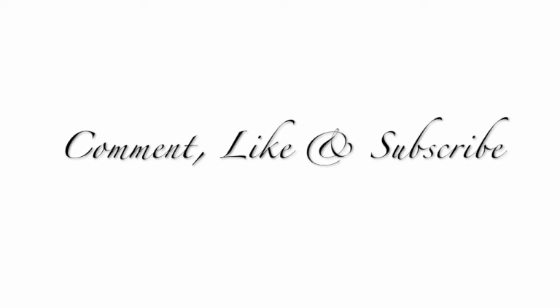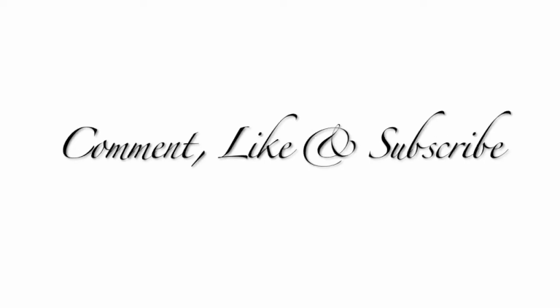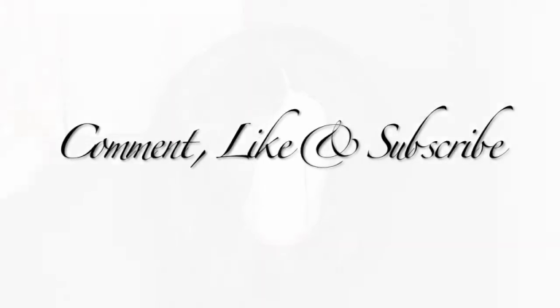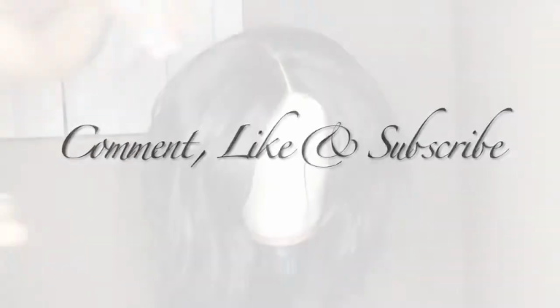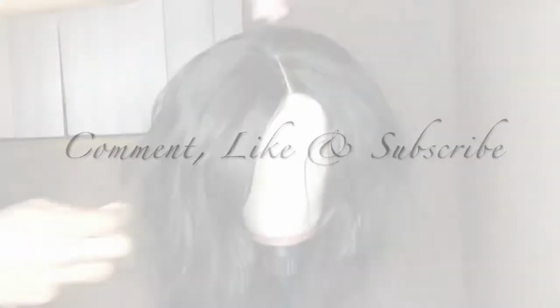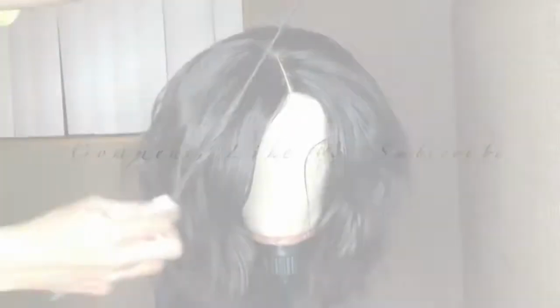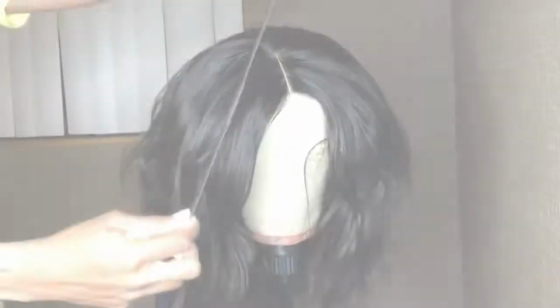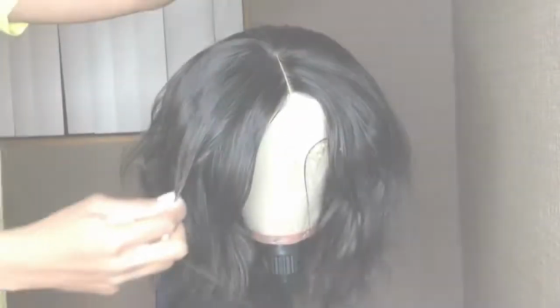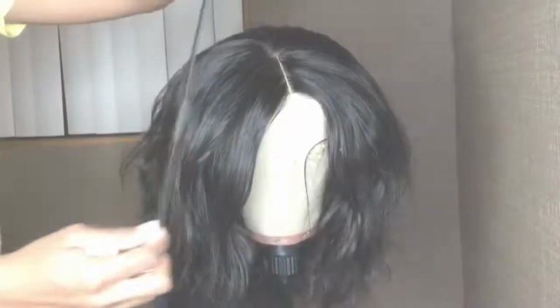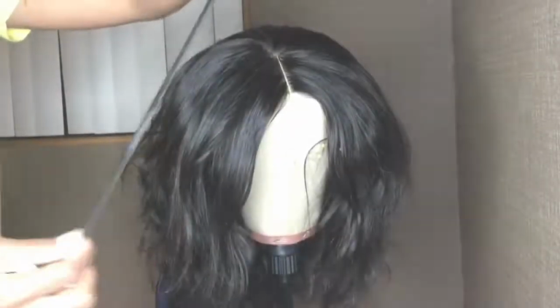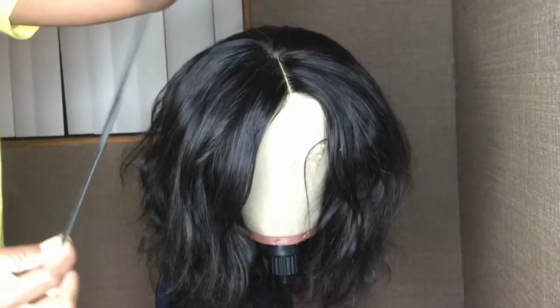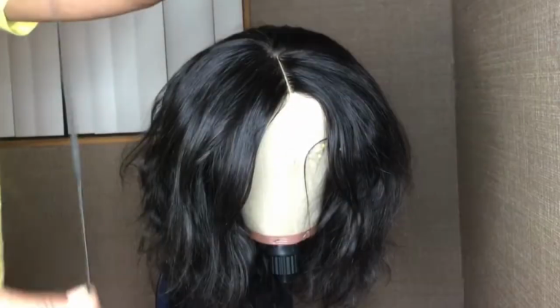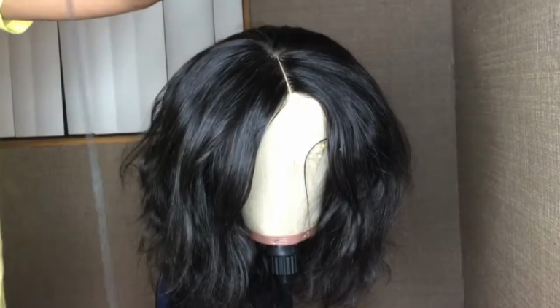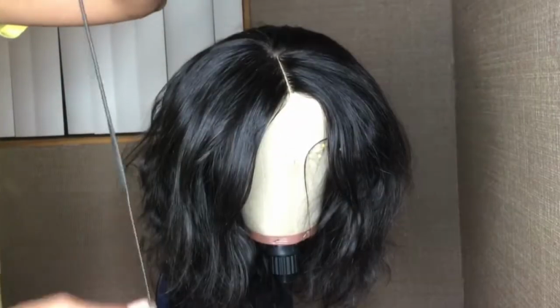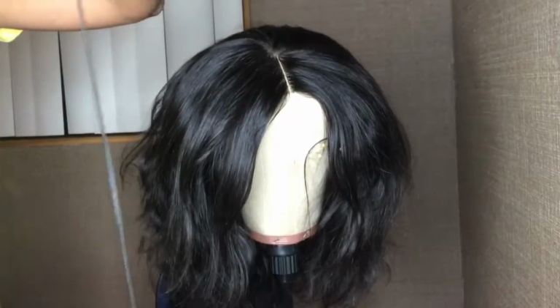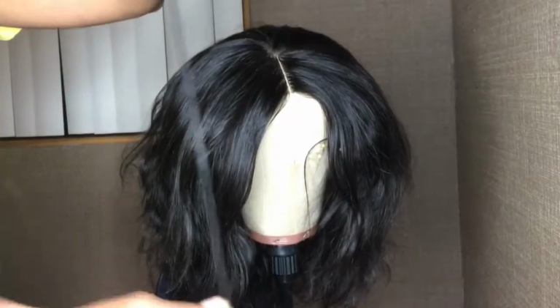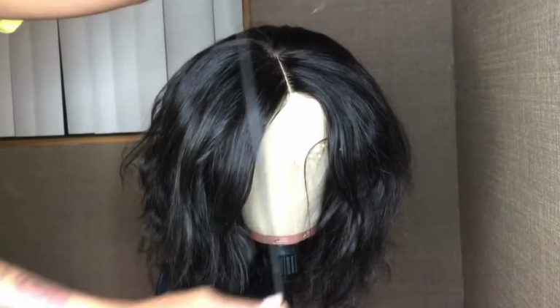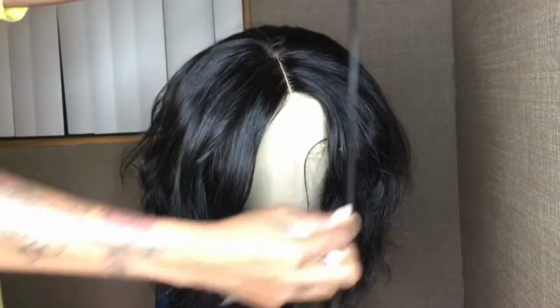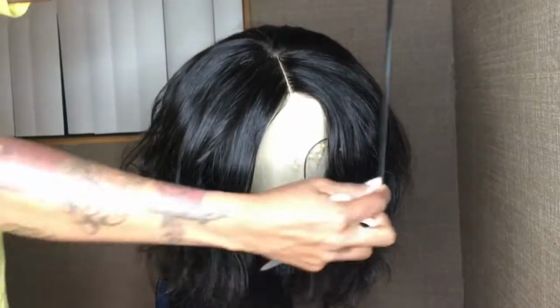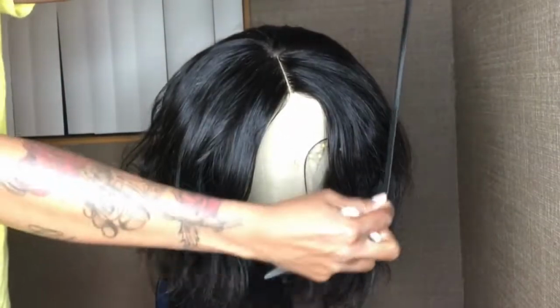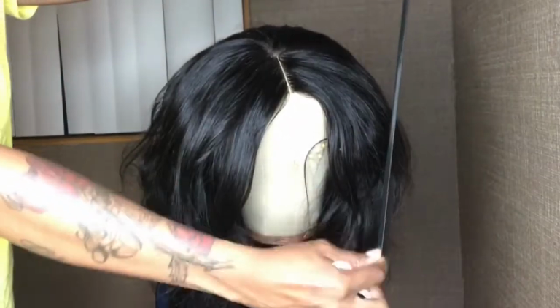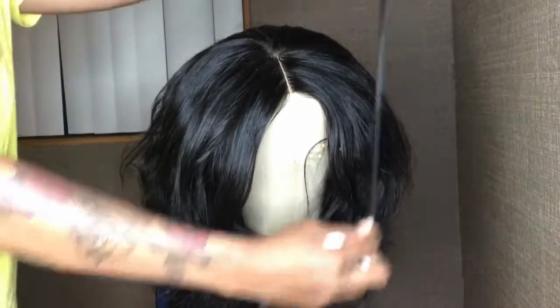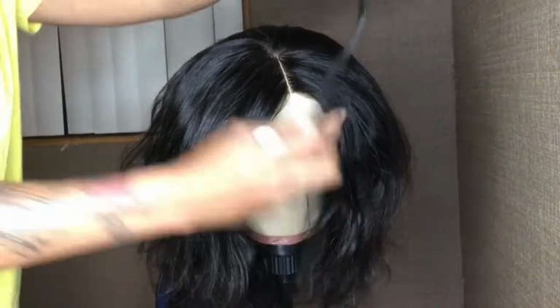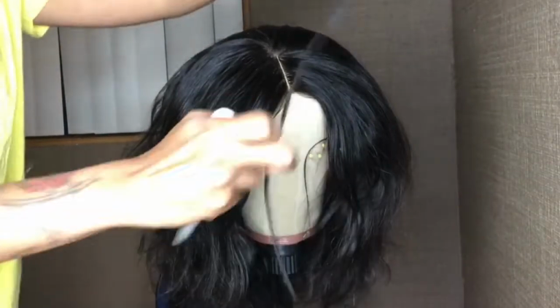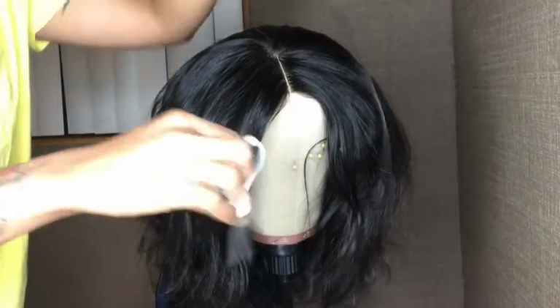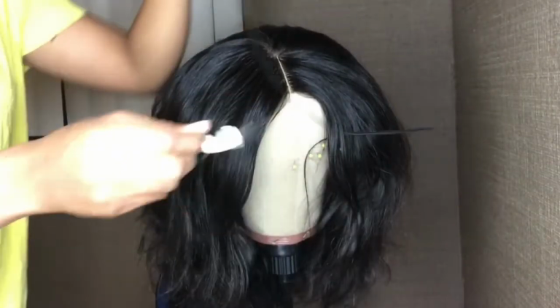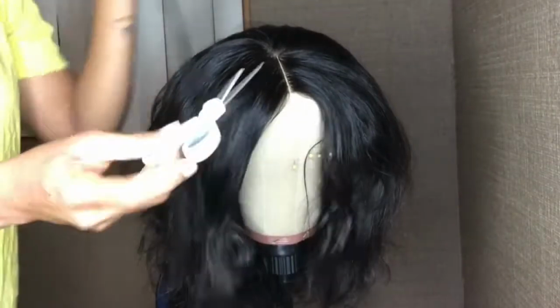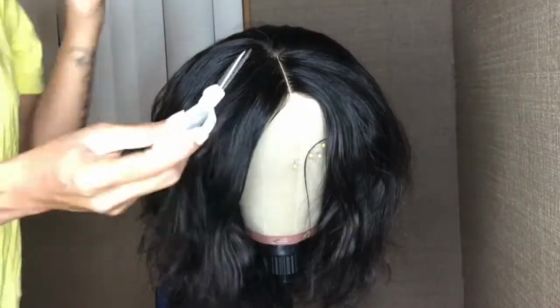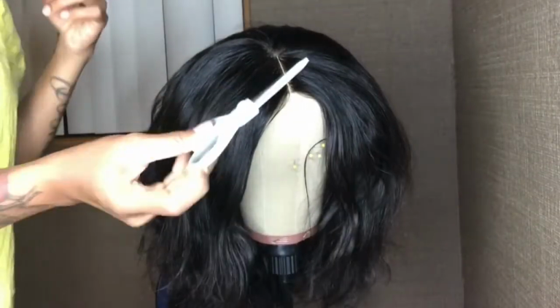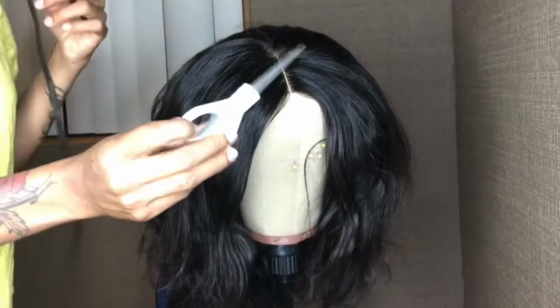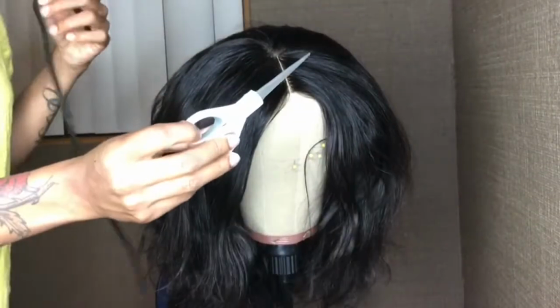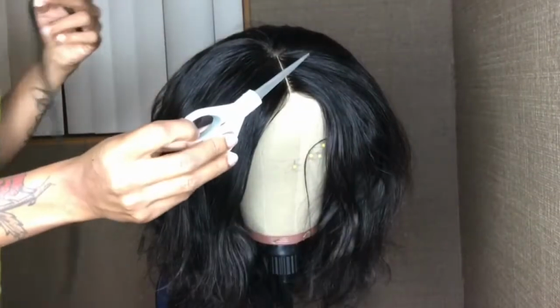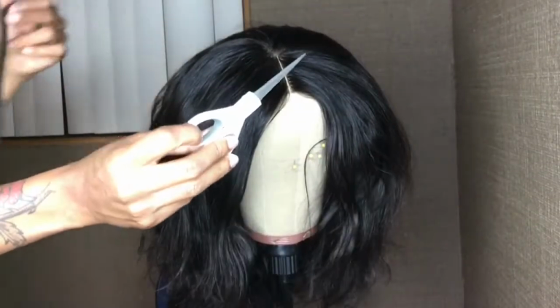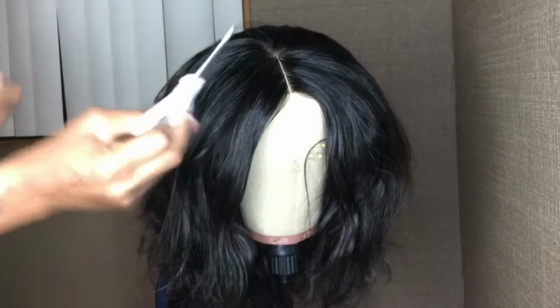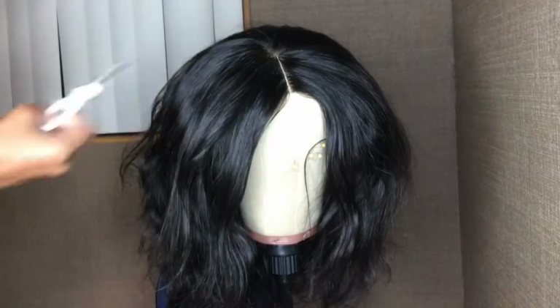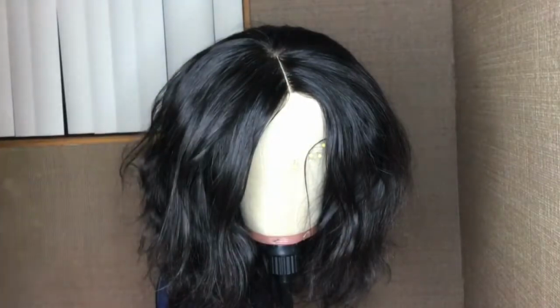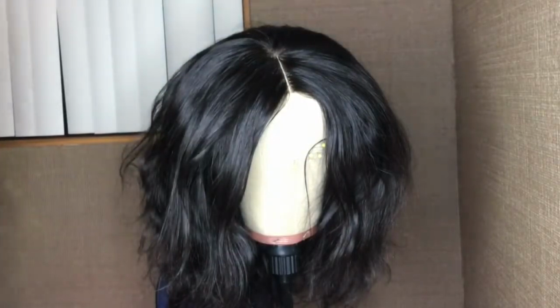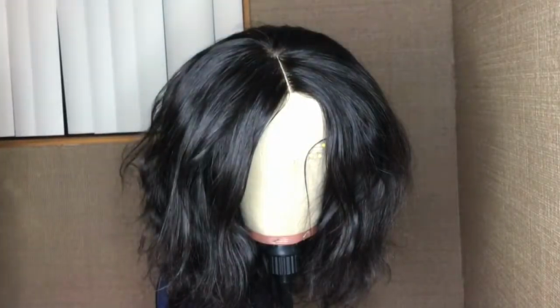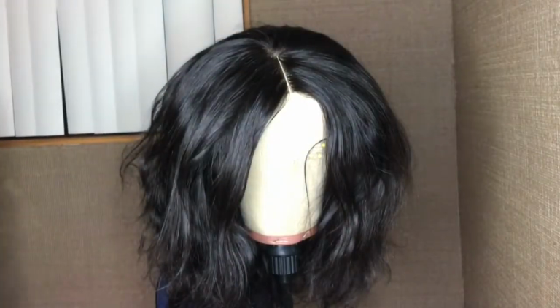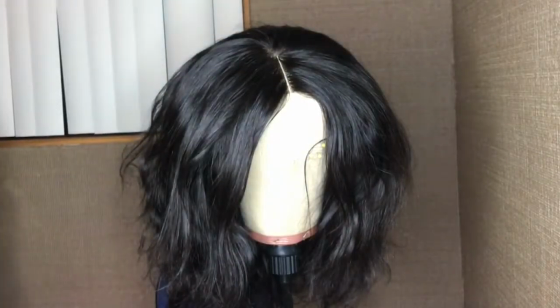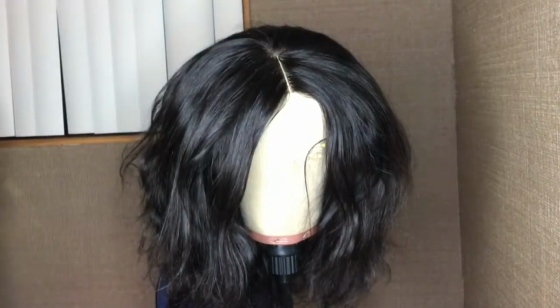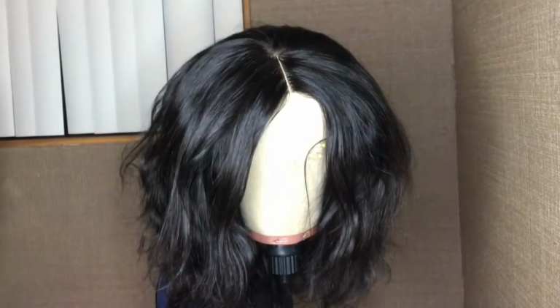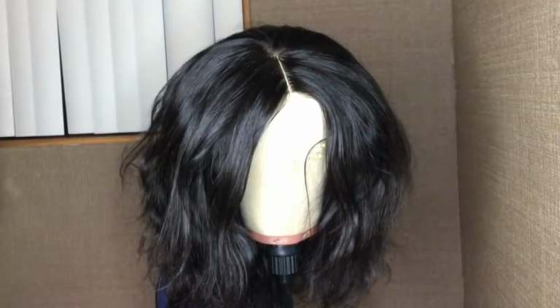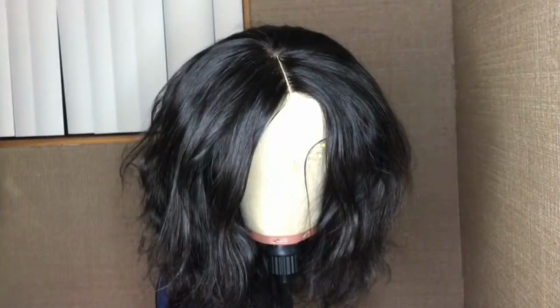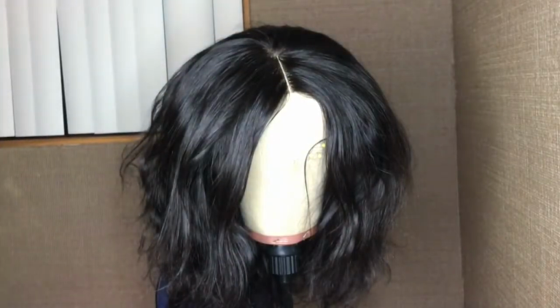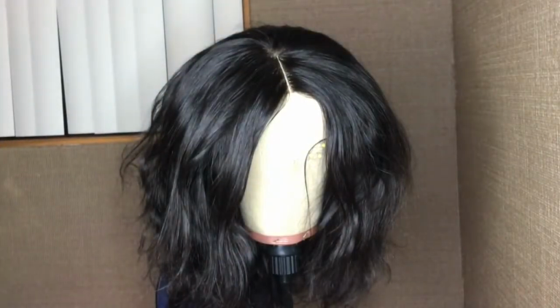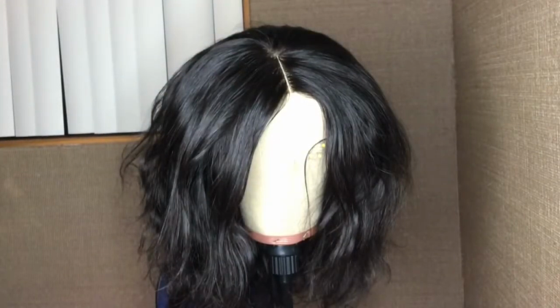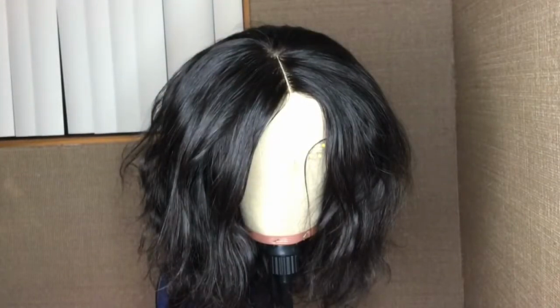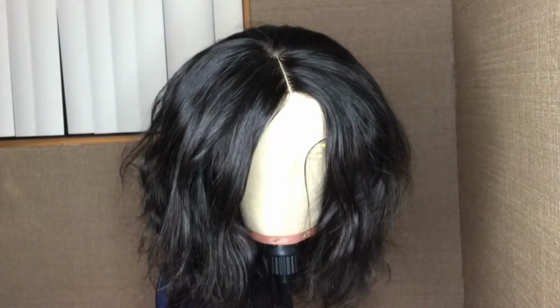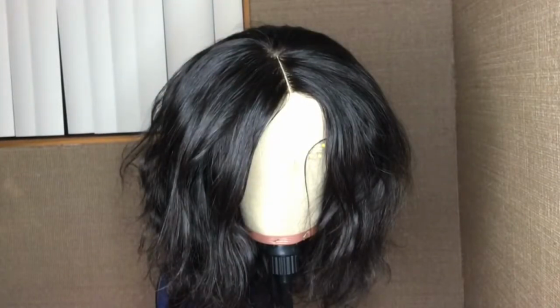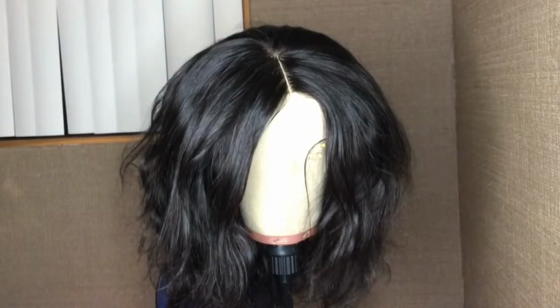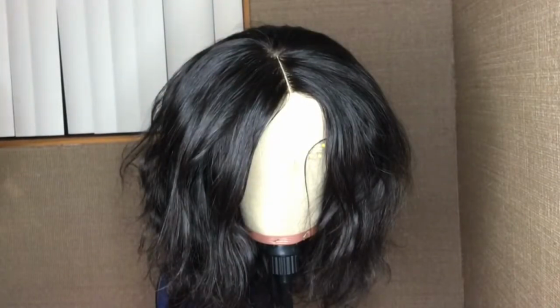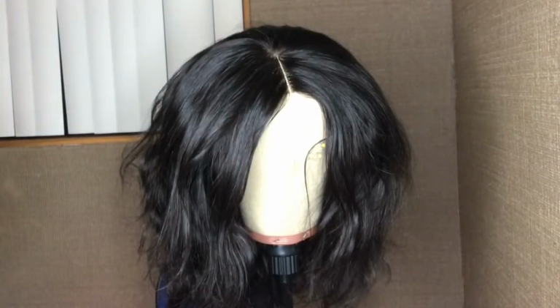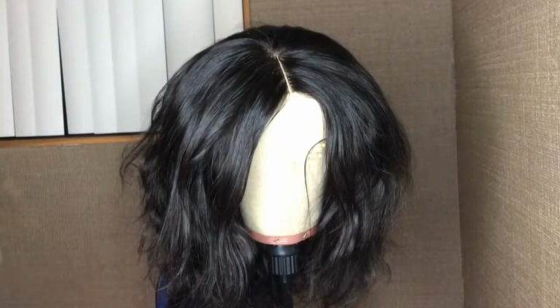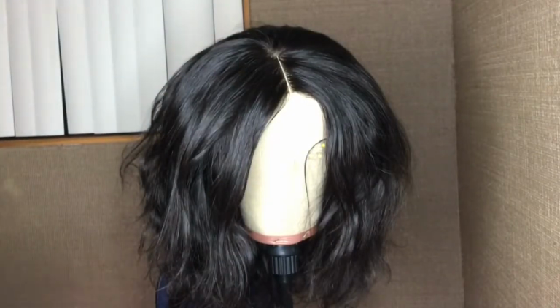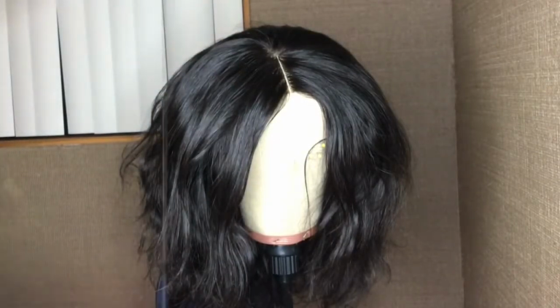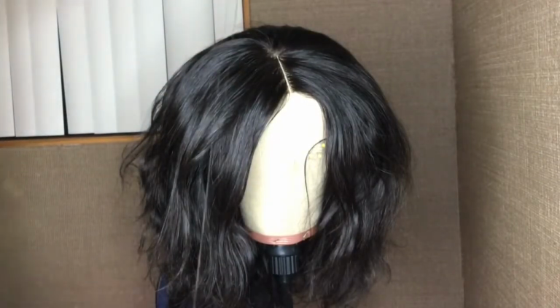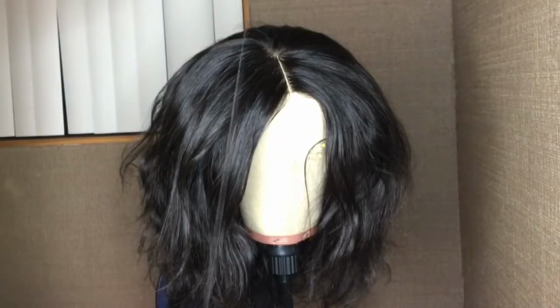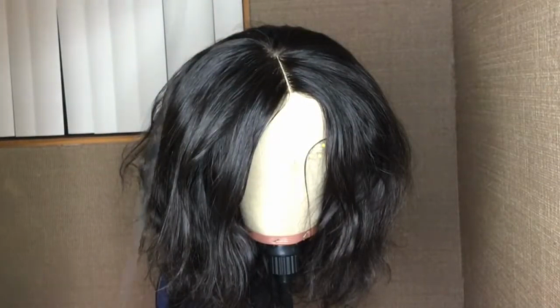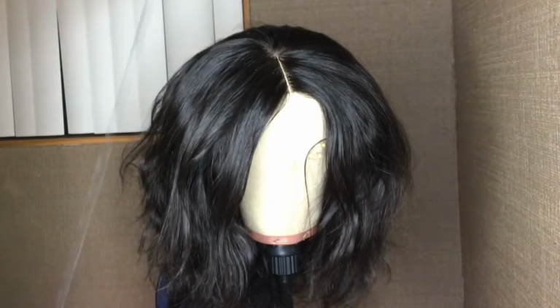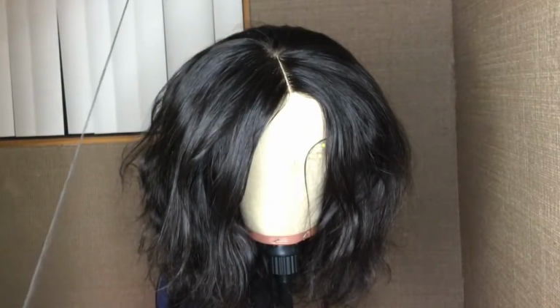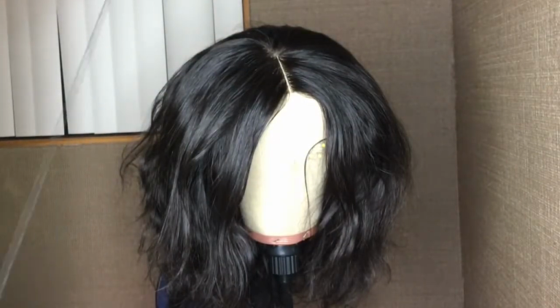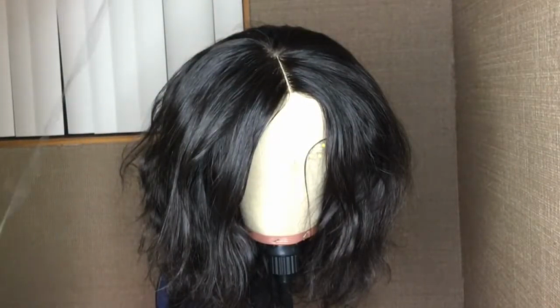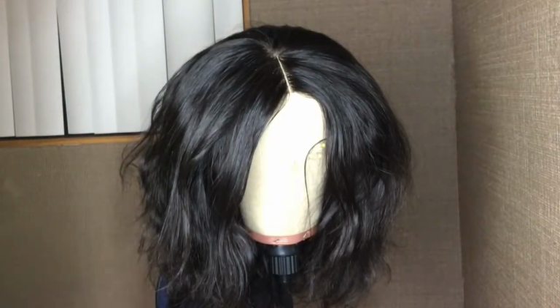For this video you'll need an elastic band, scissors, and of course needle and thread.